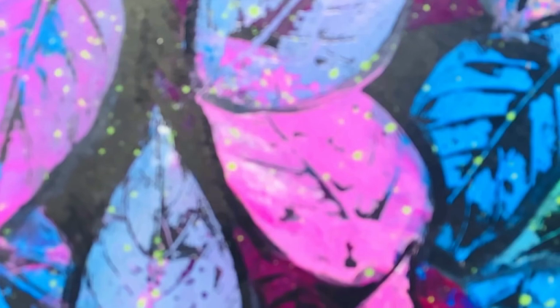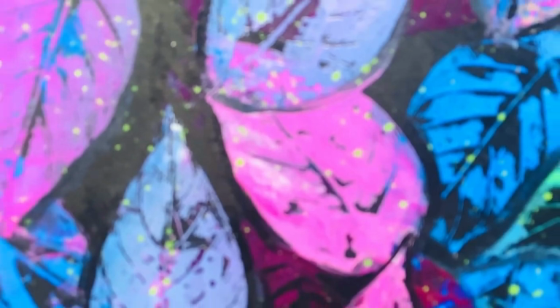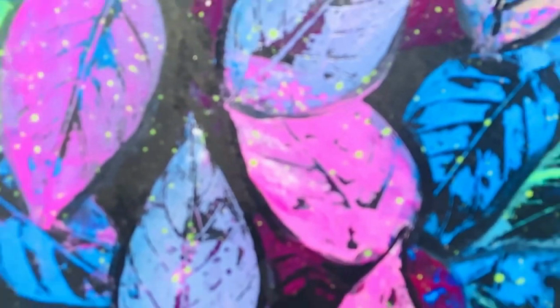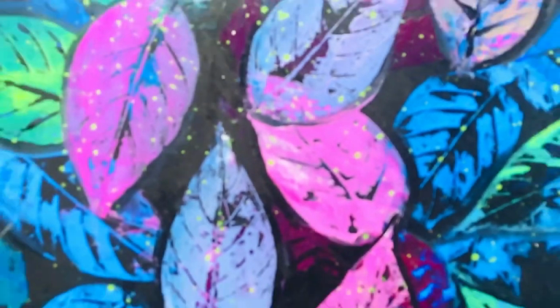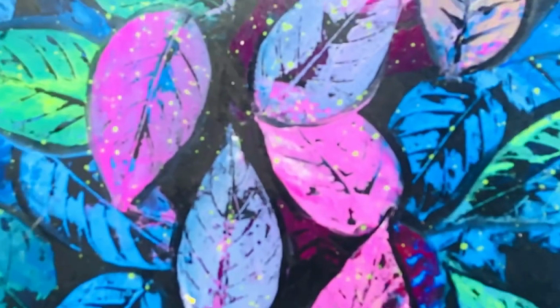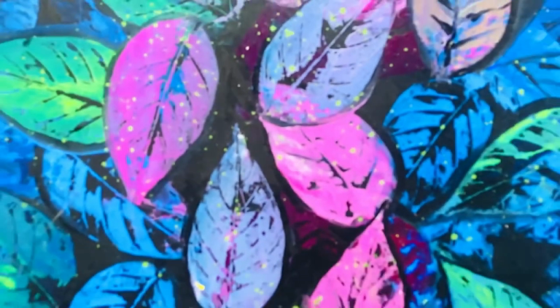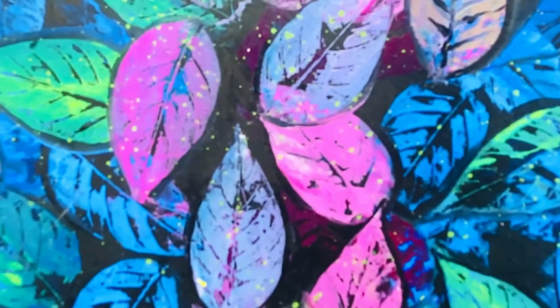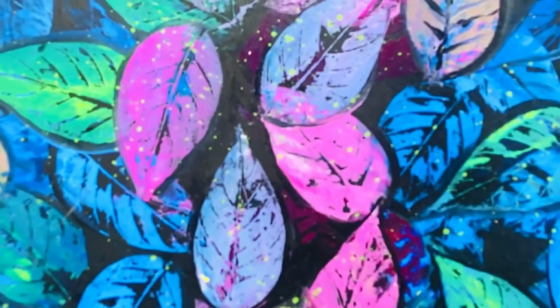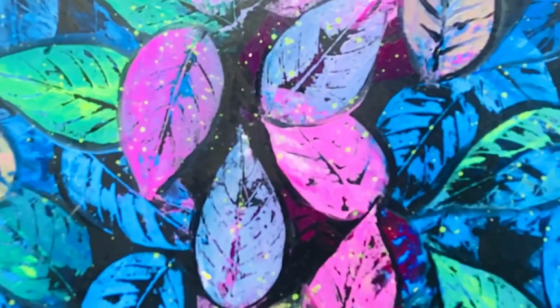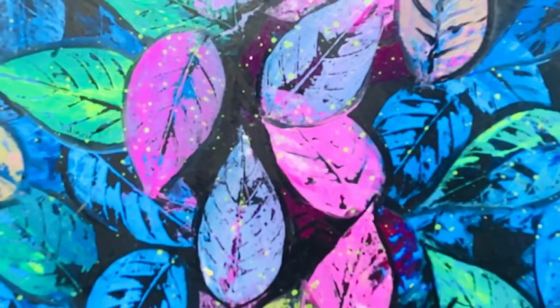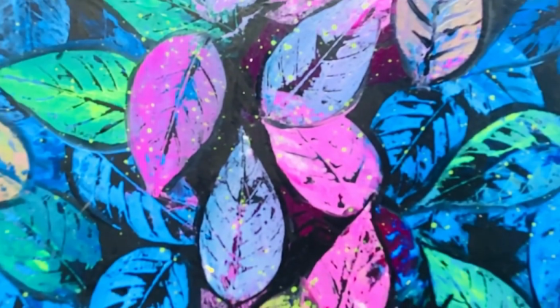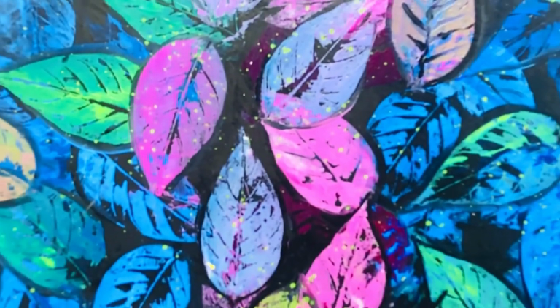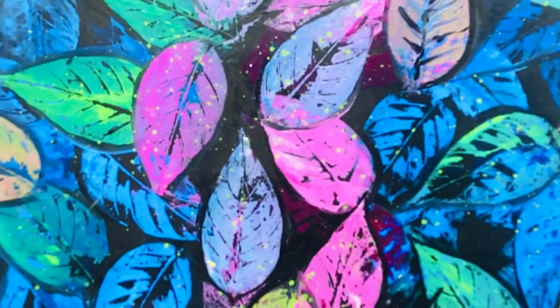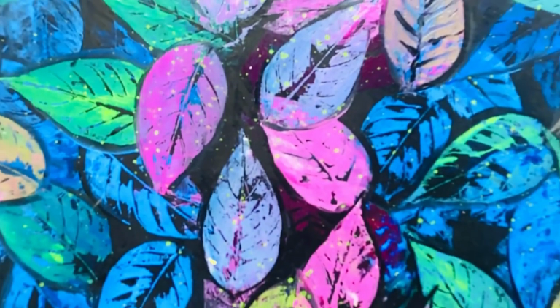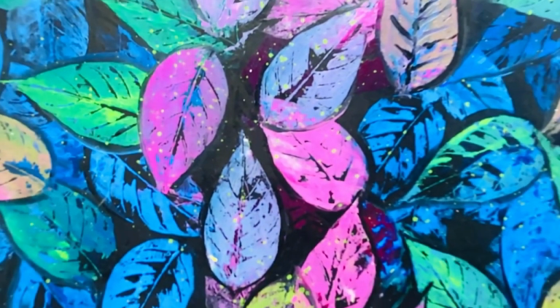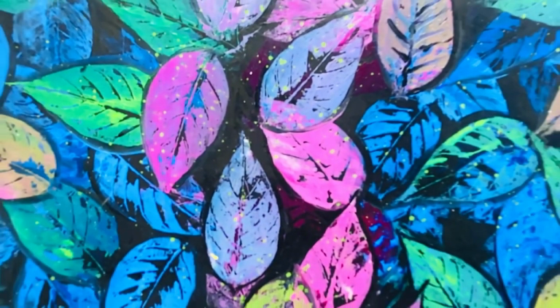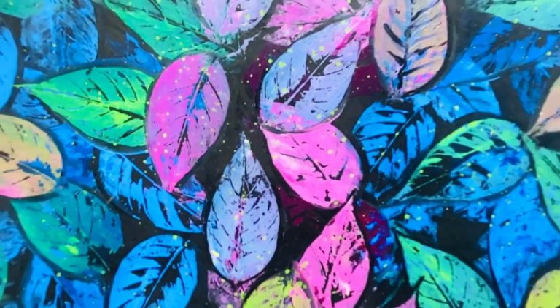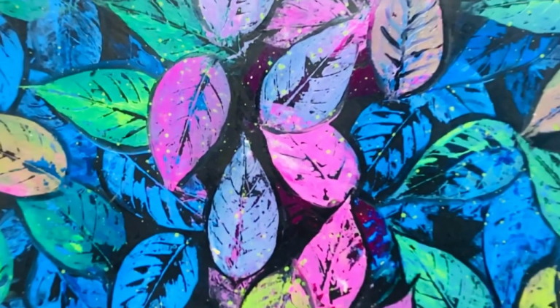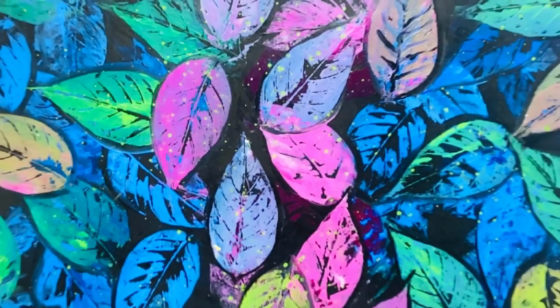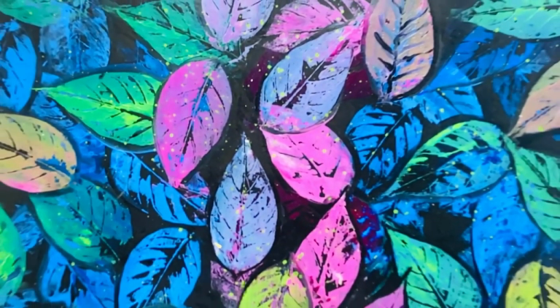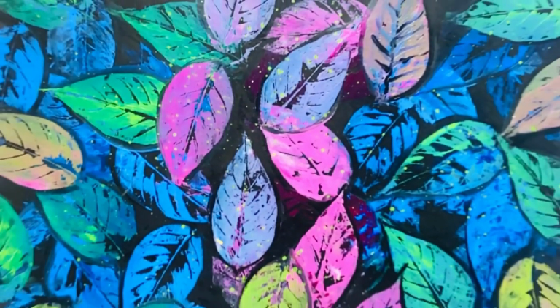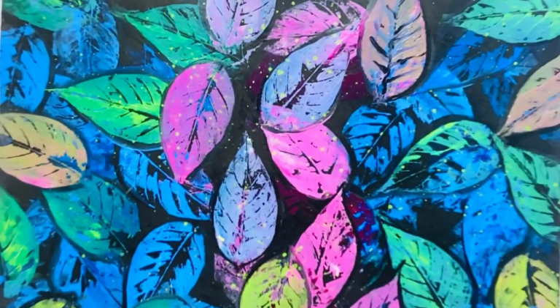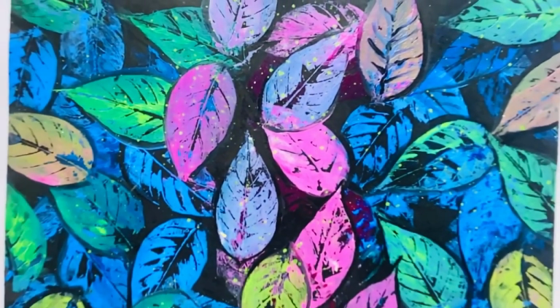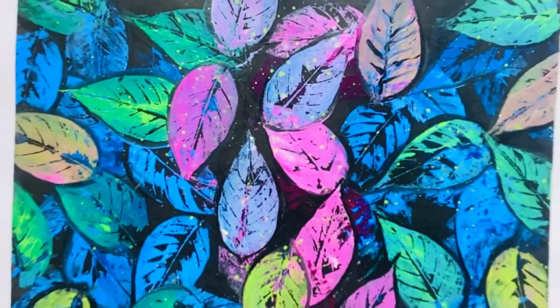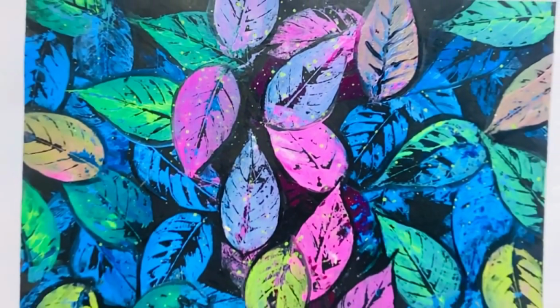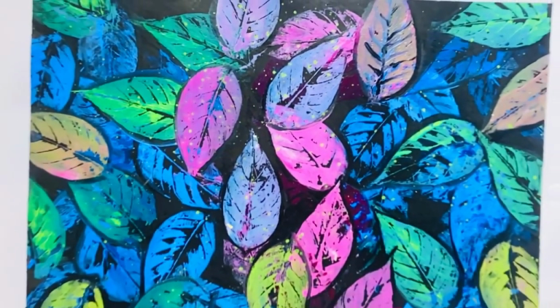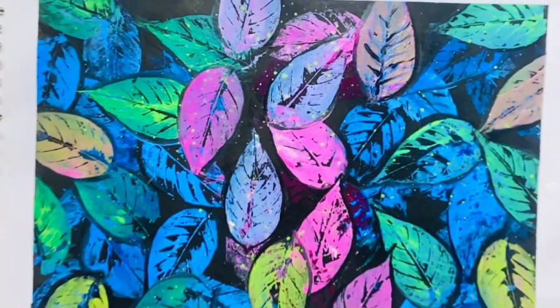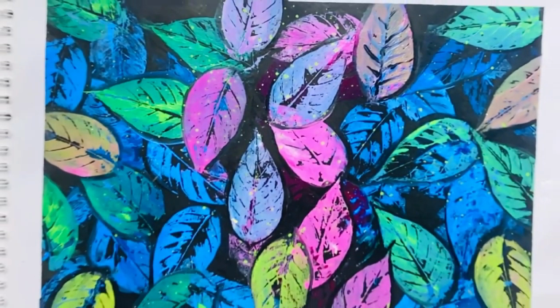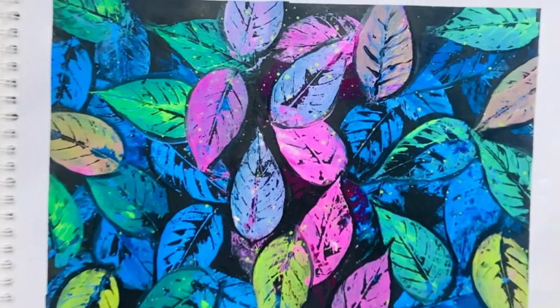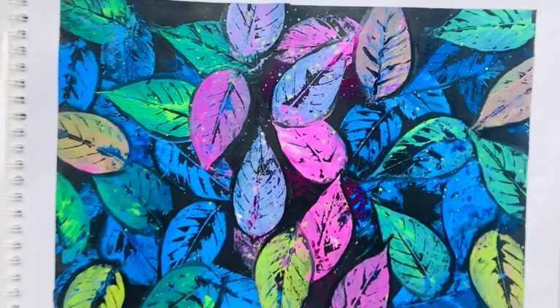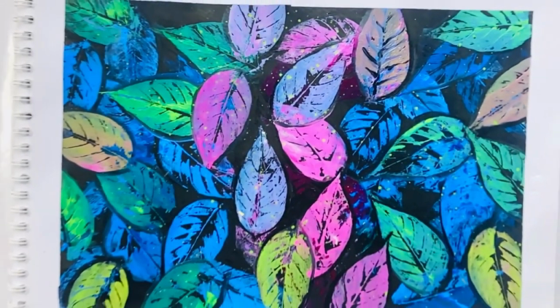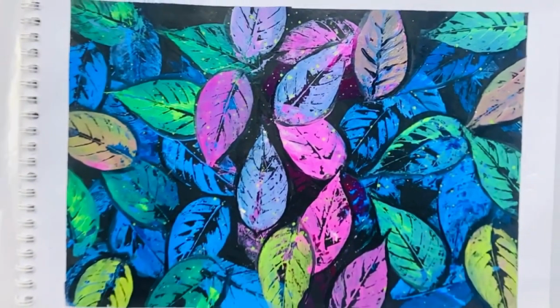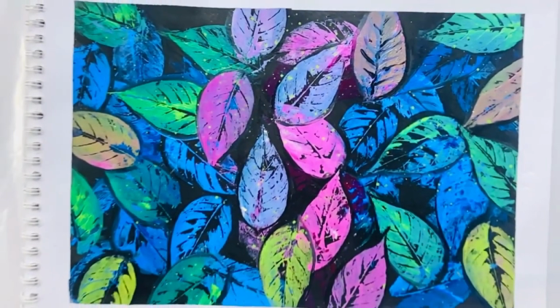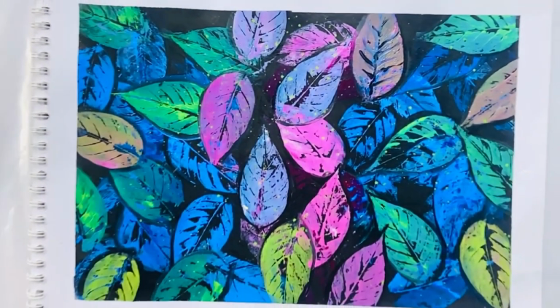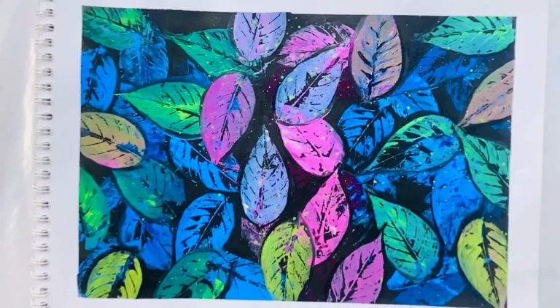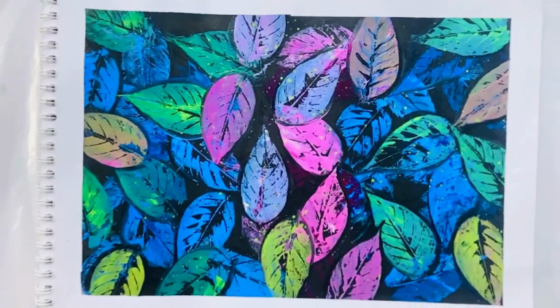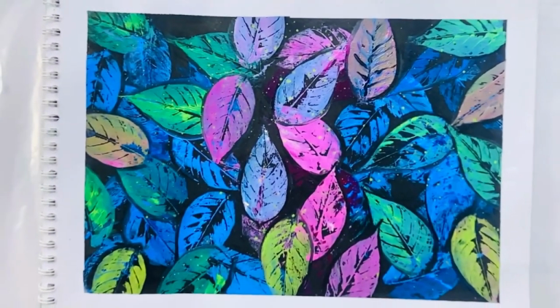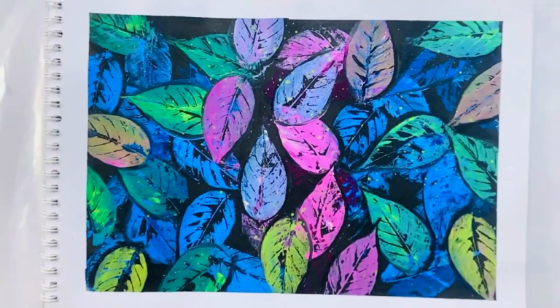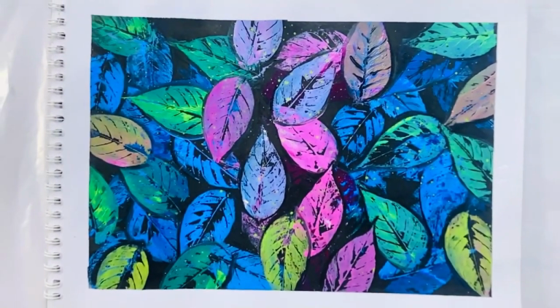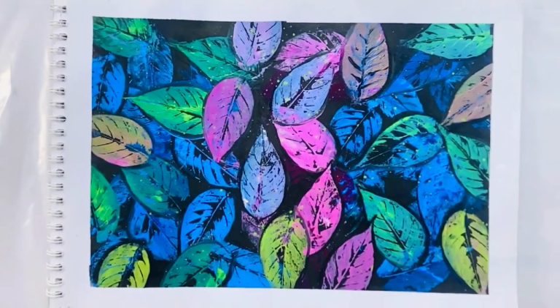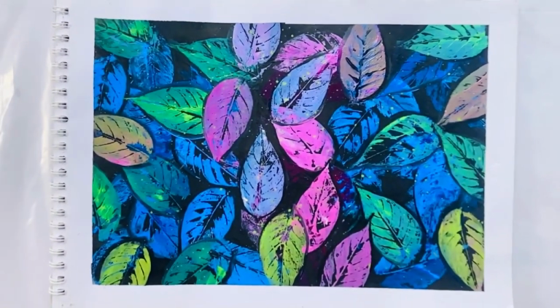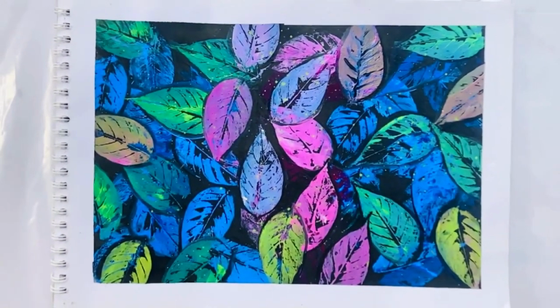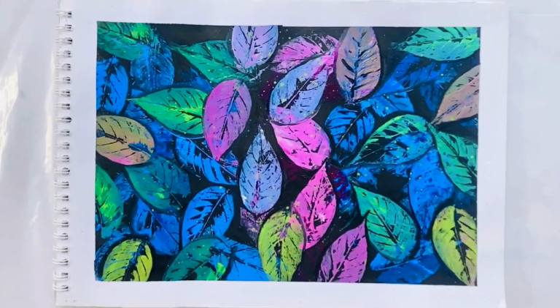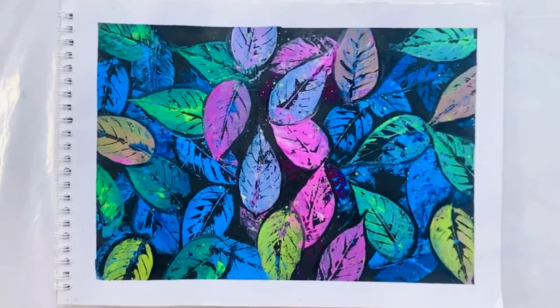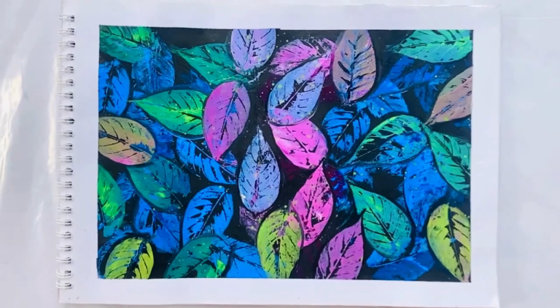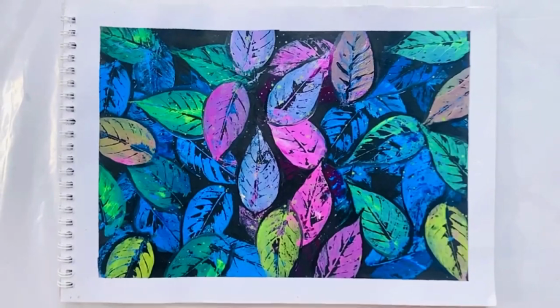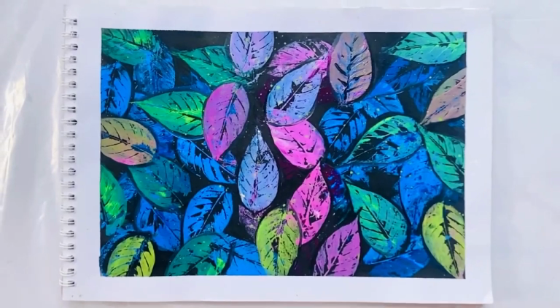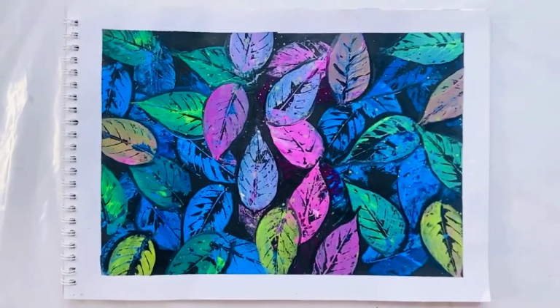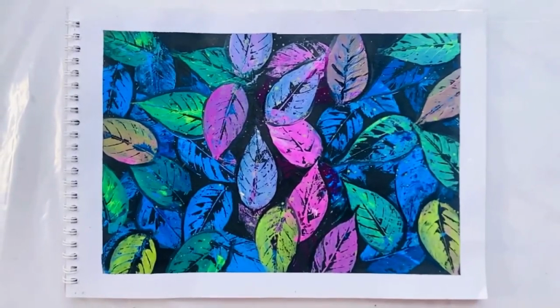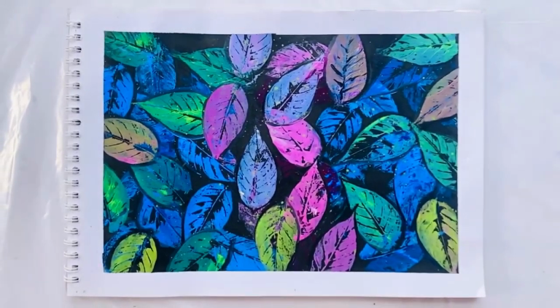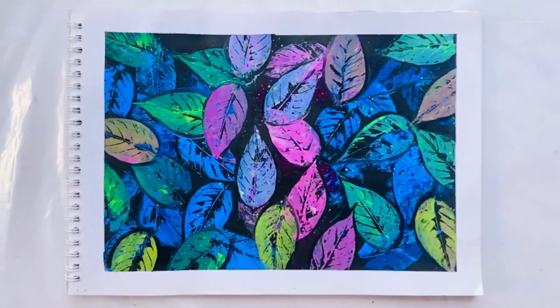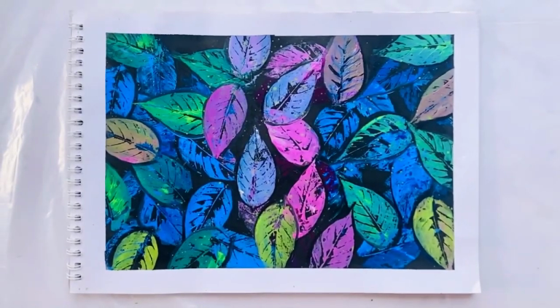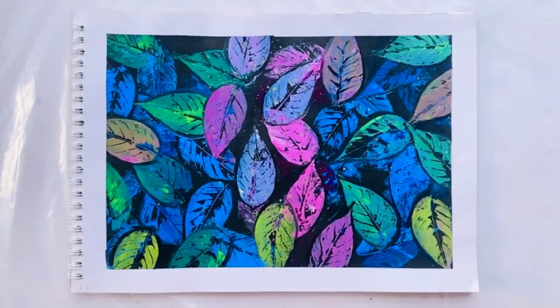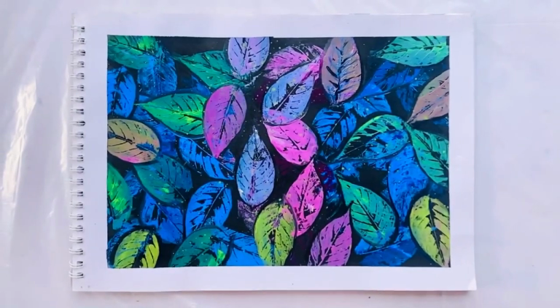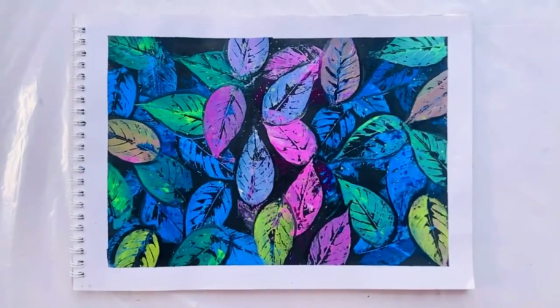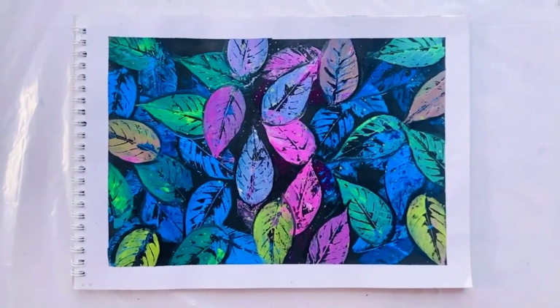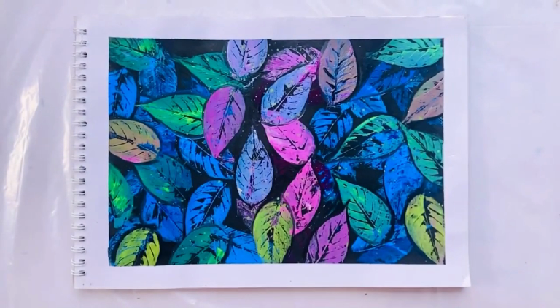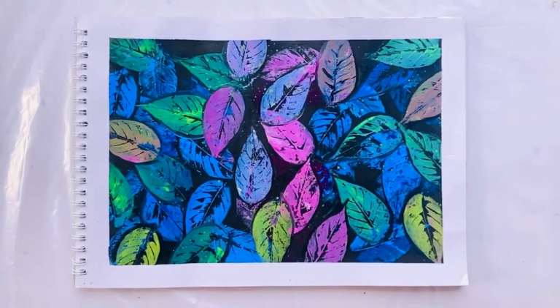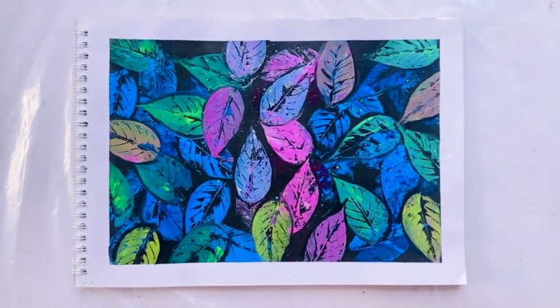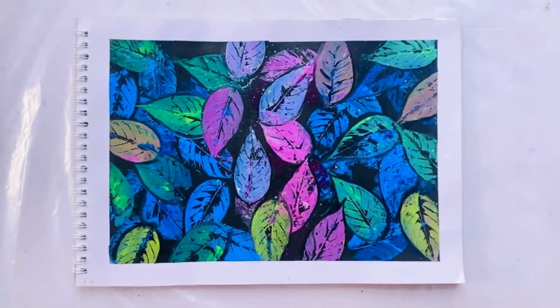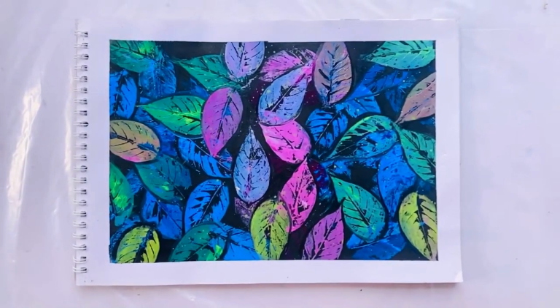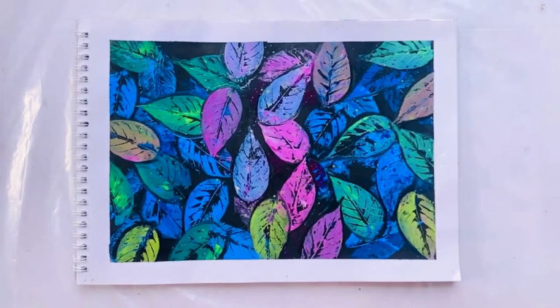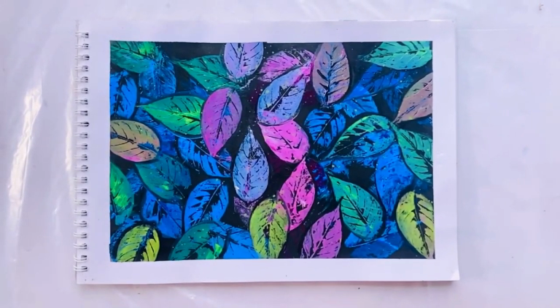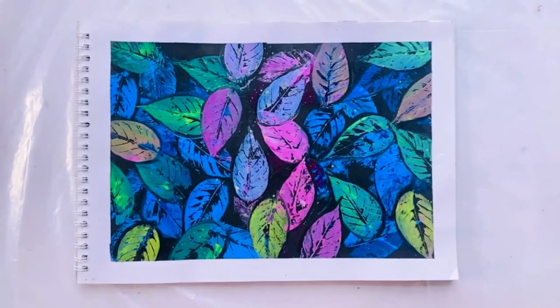Hey there, welcome back to my channel. Today I'm going to show you how you can make a simple painting using a leaf. So, let's get started.